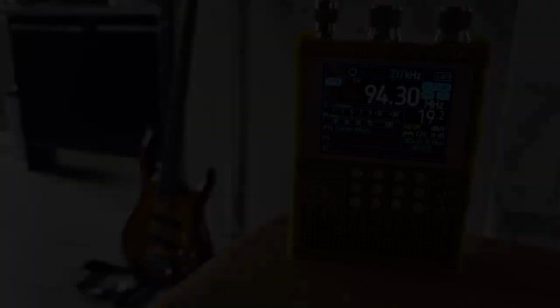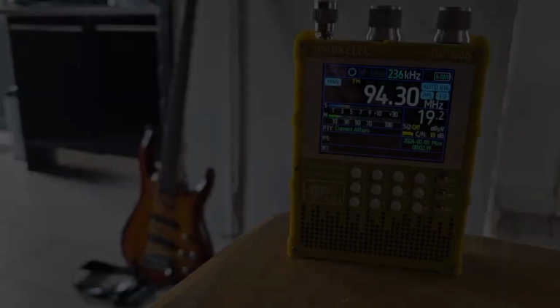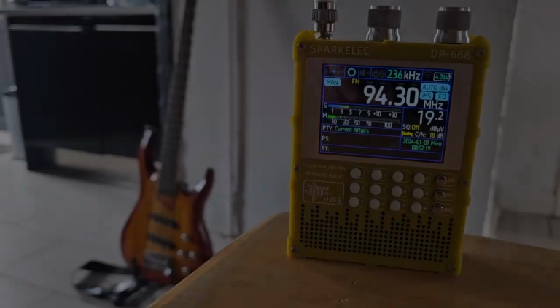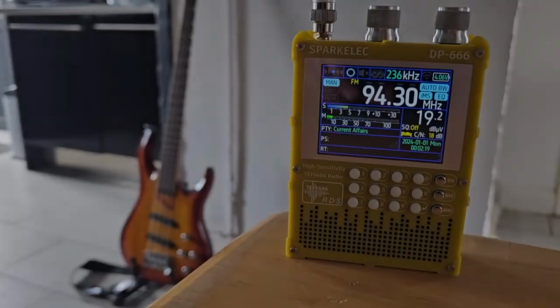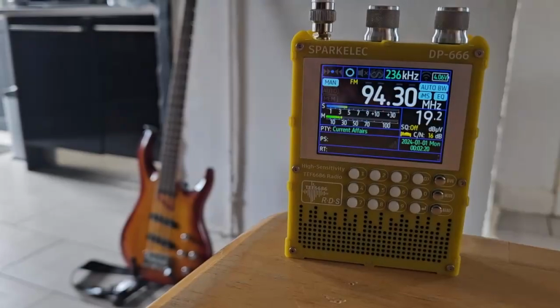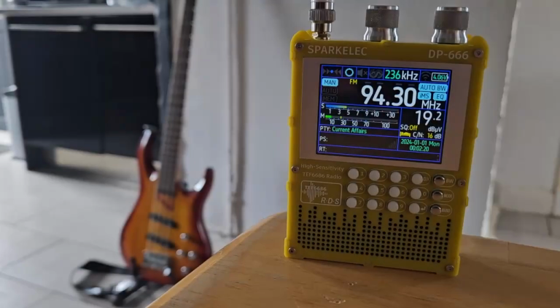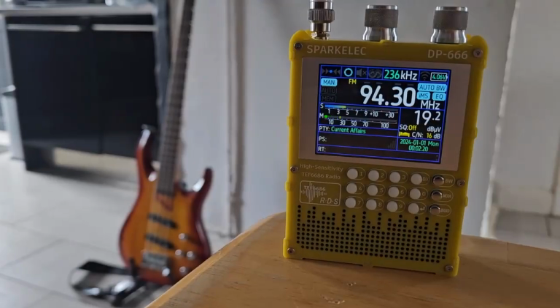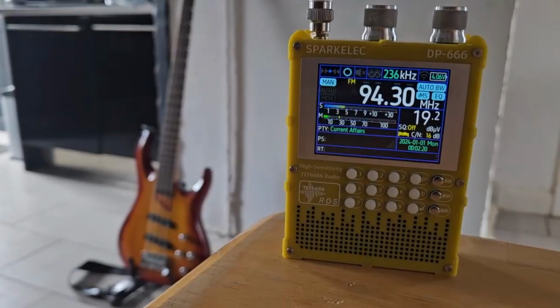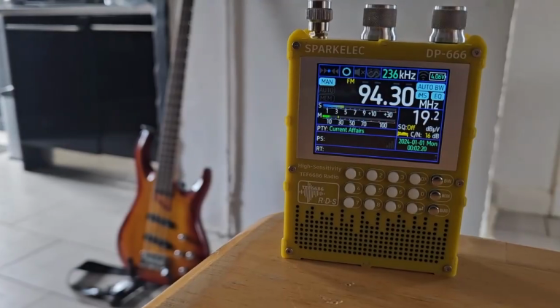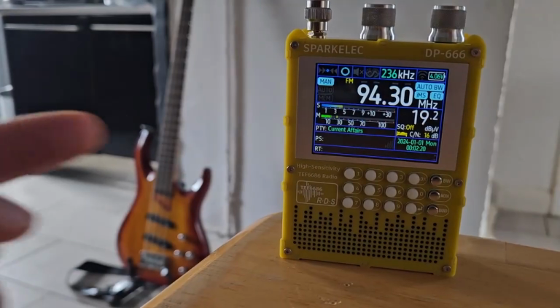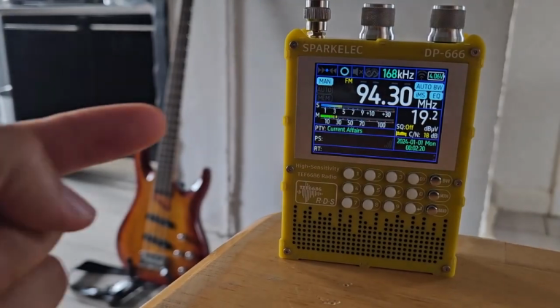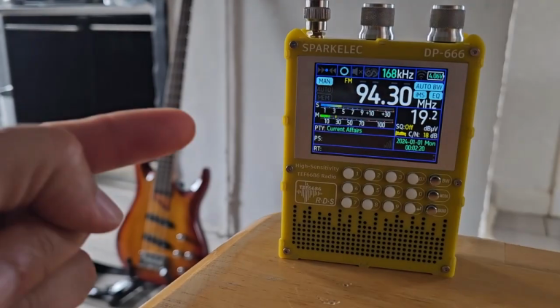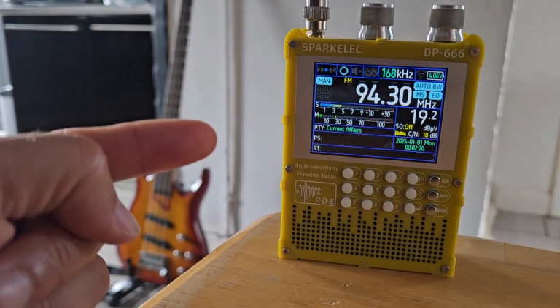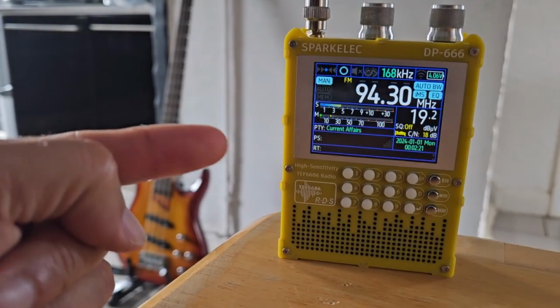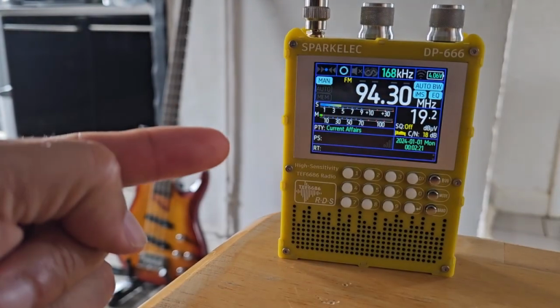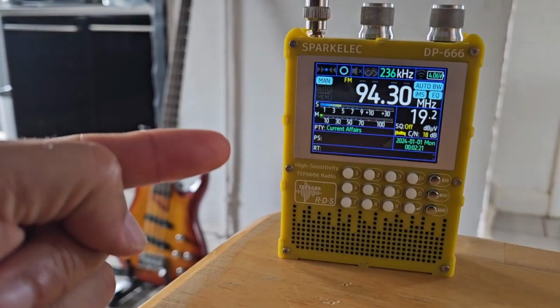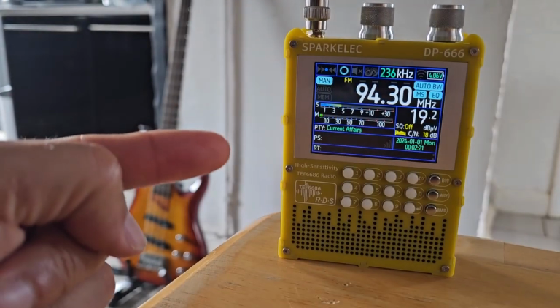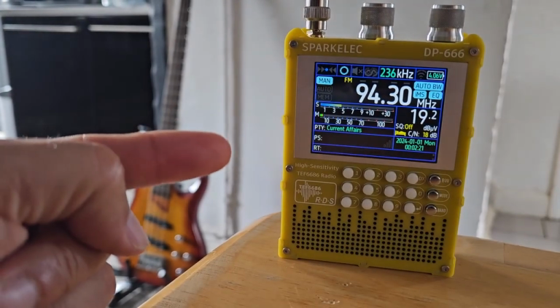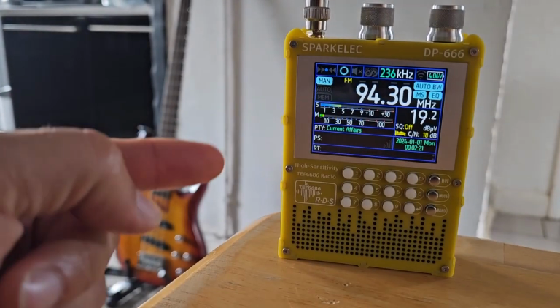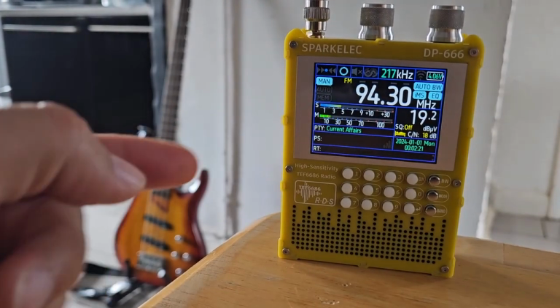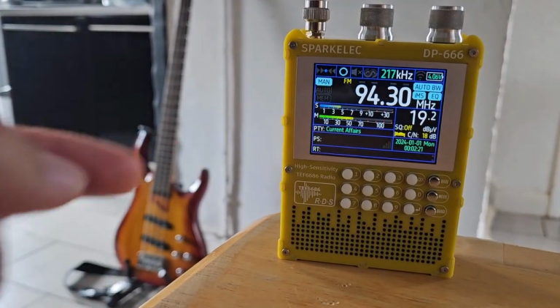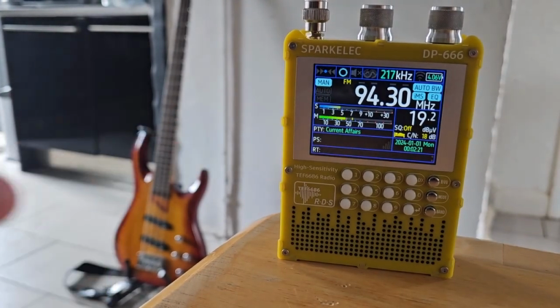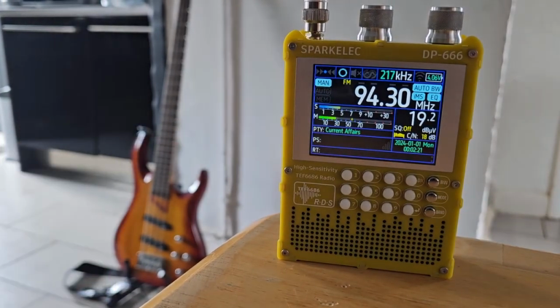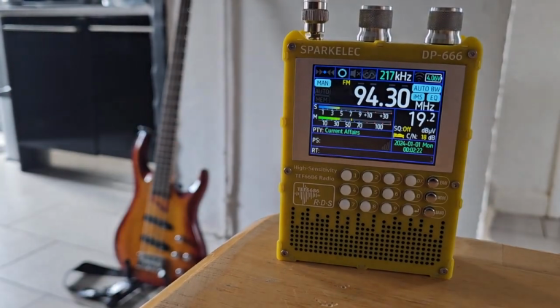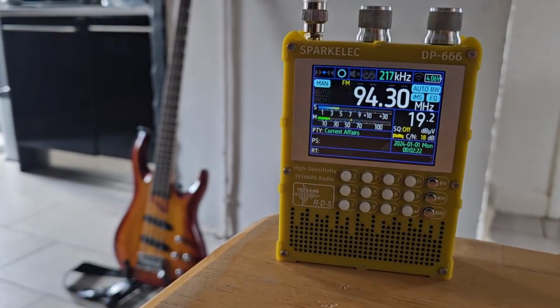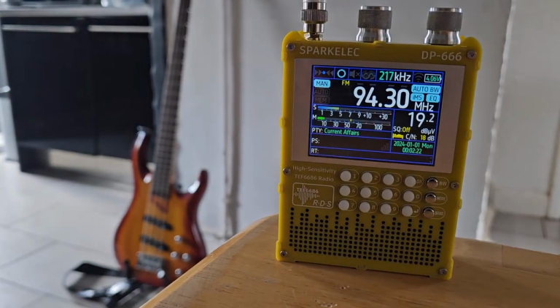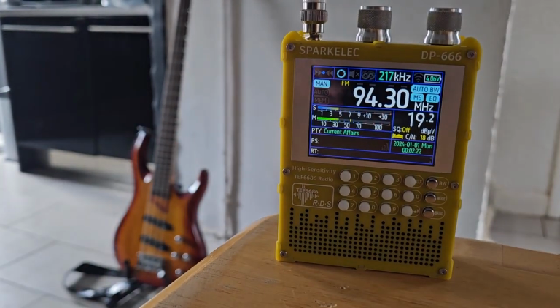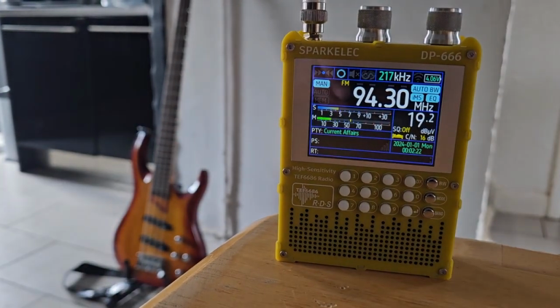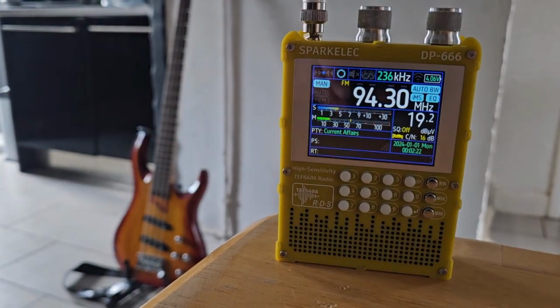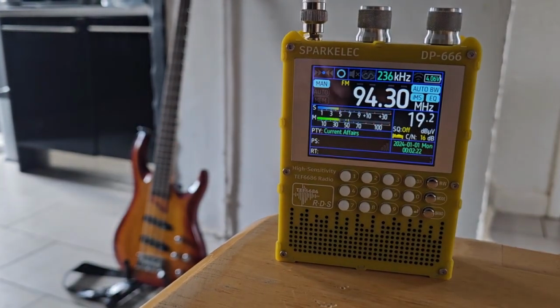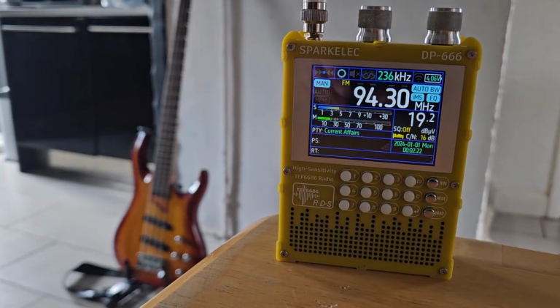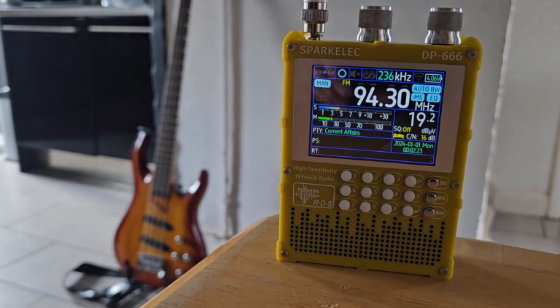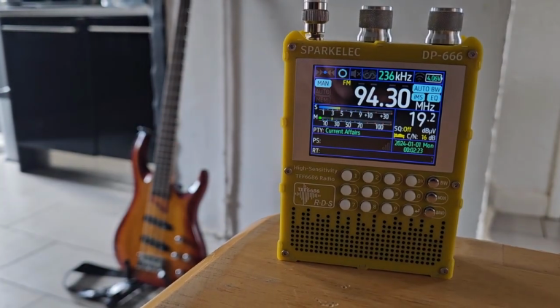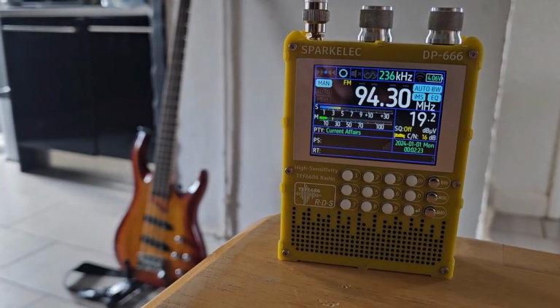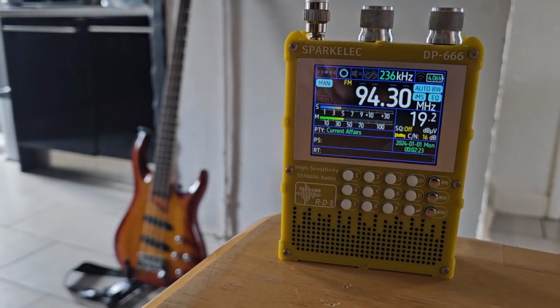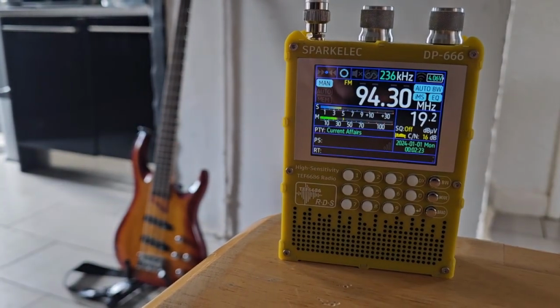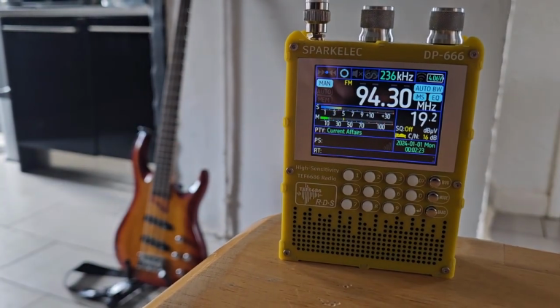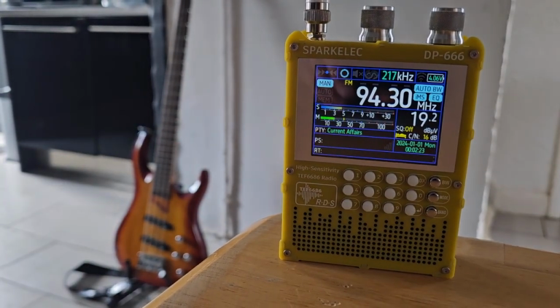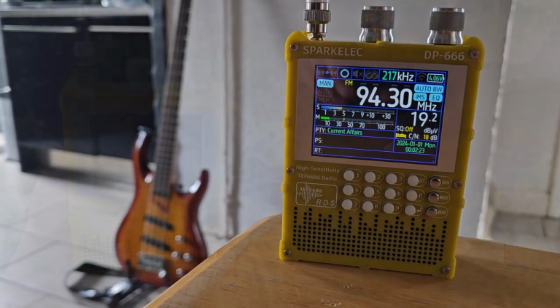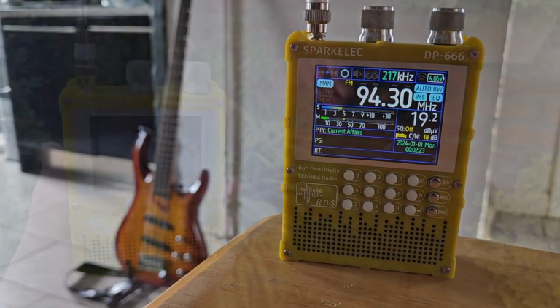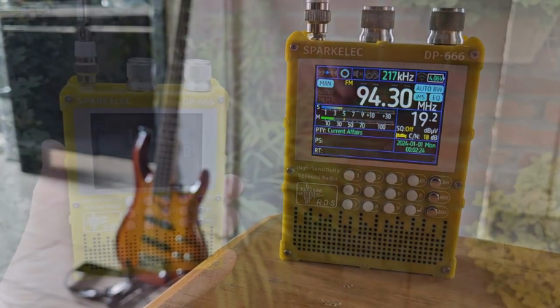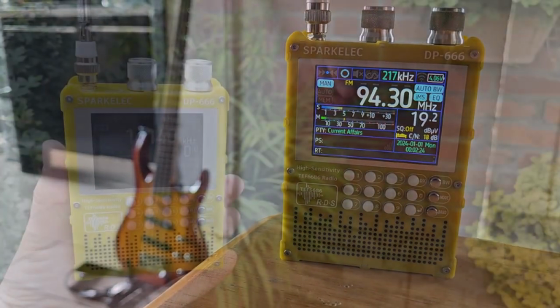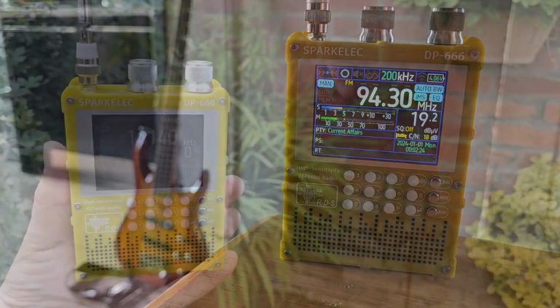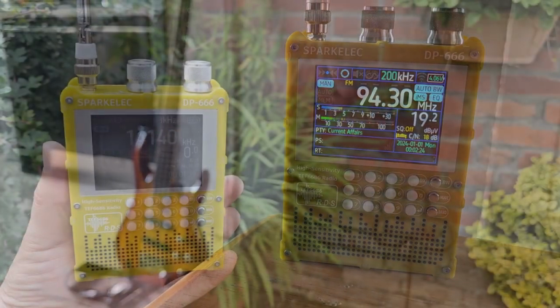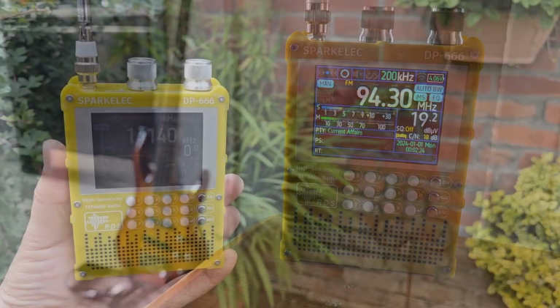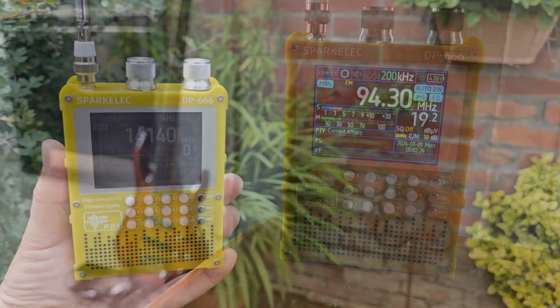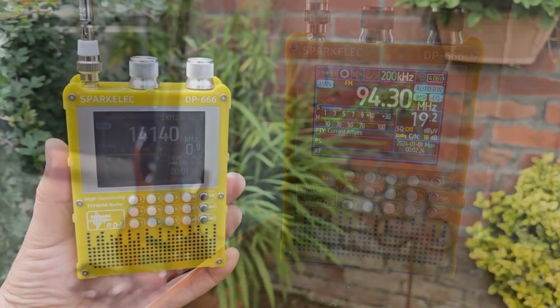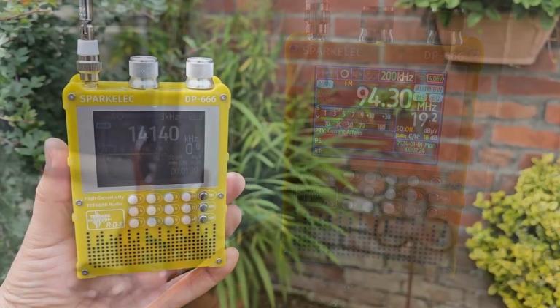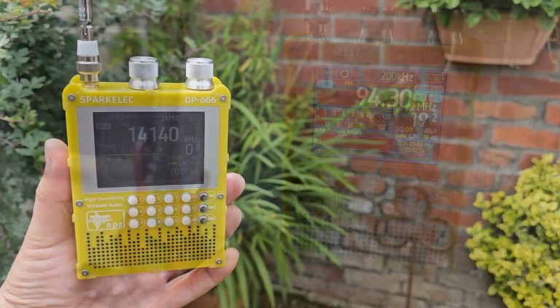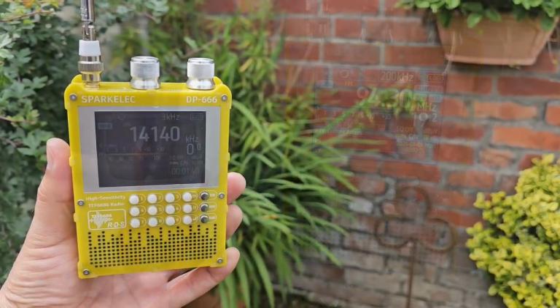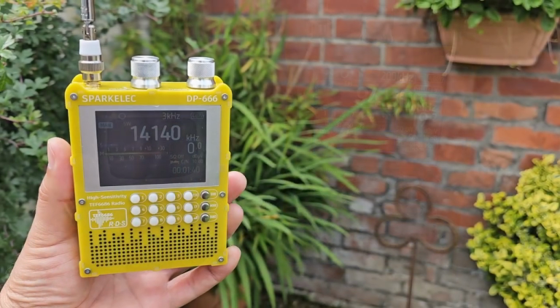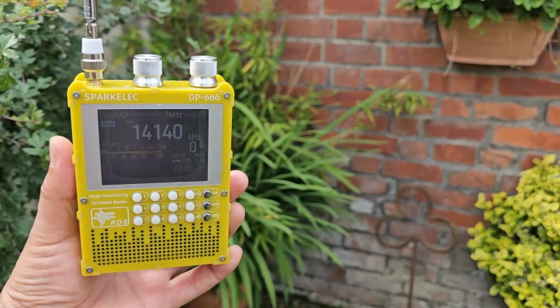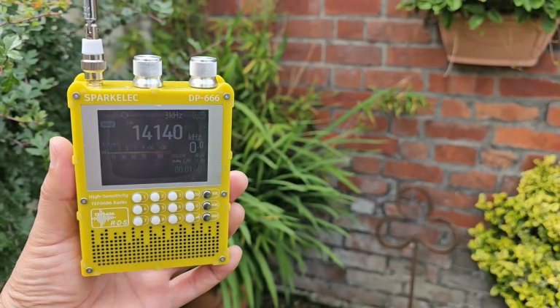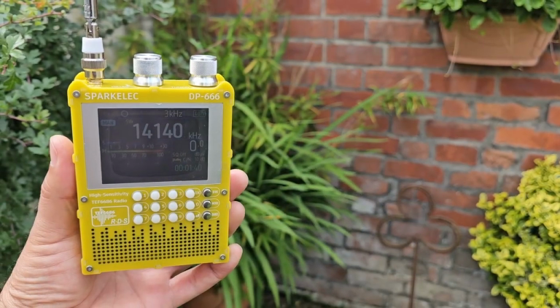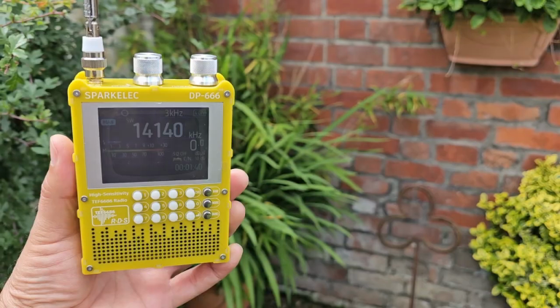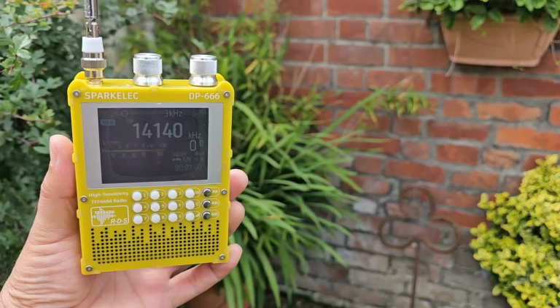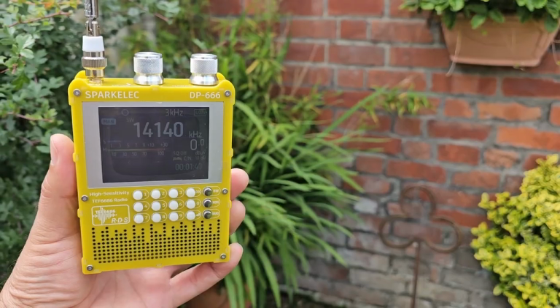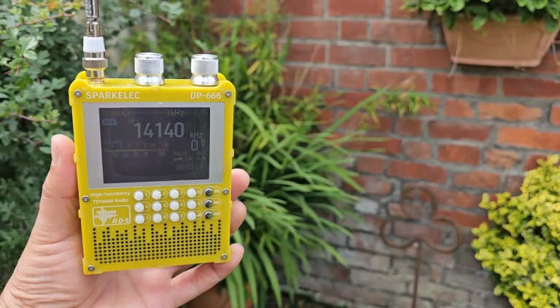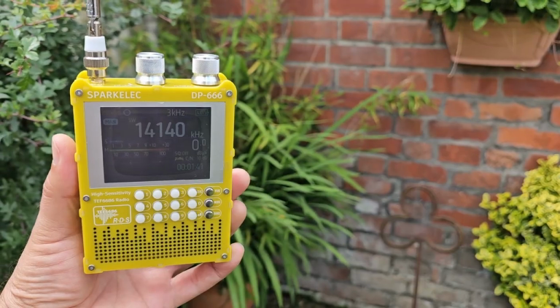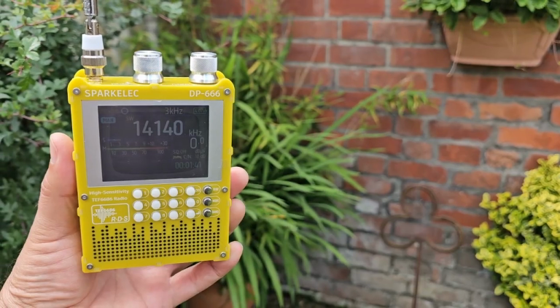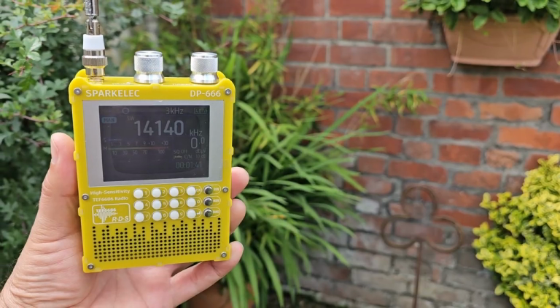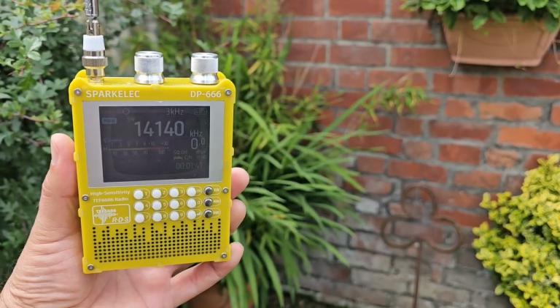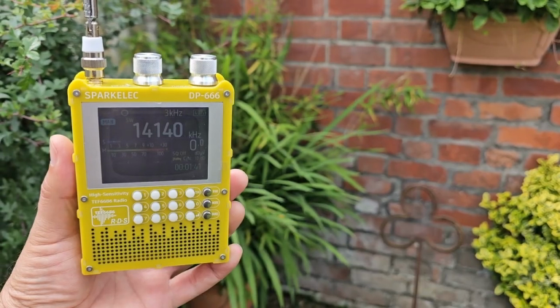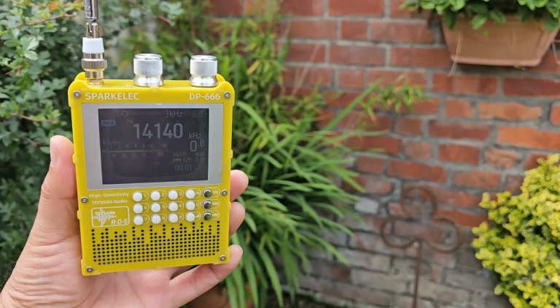Ladies and gentlemen, let's take a look at the SparkELEC DP666 radio sent in by Banggood for review.